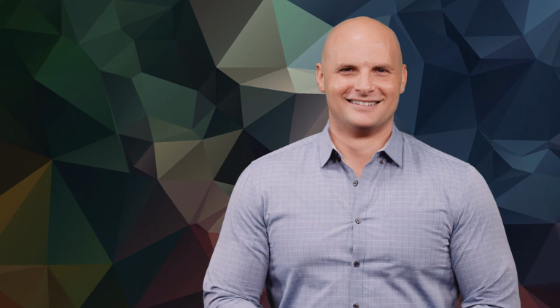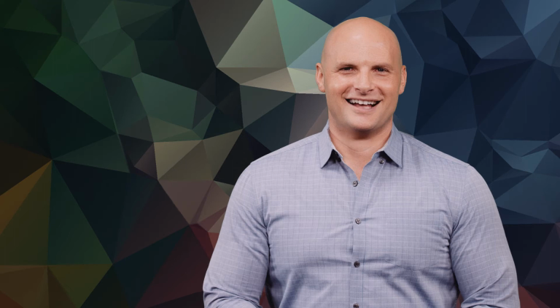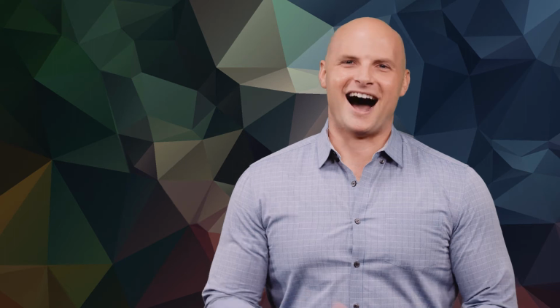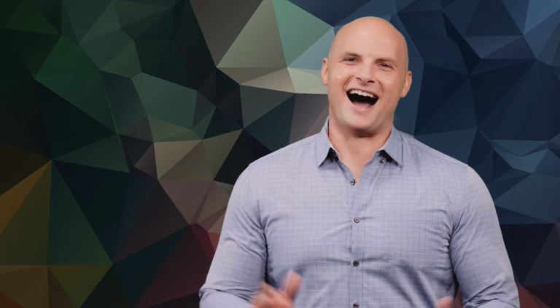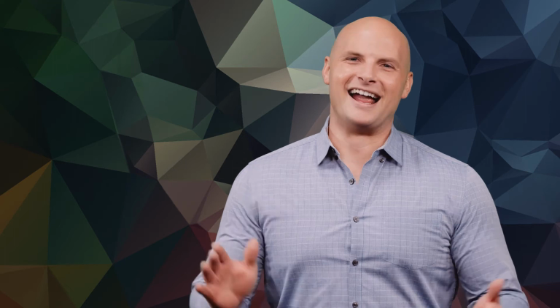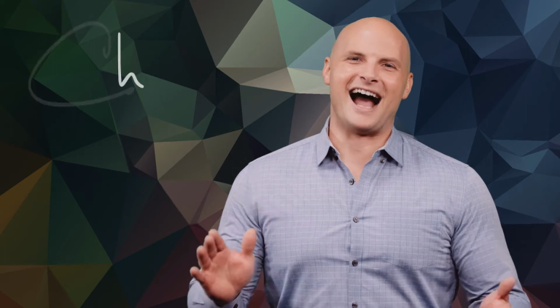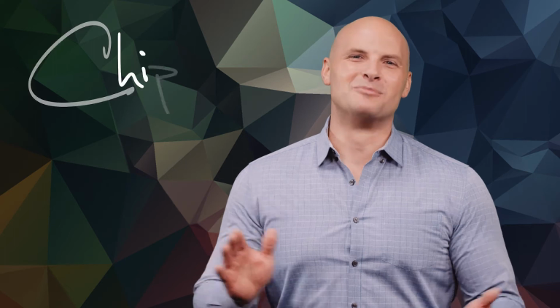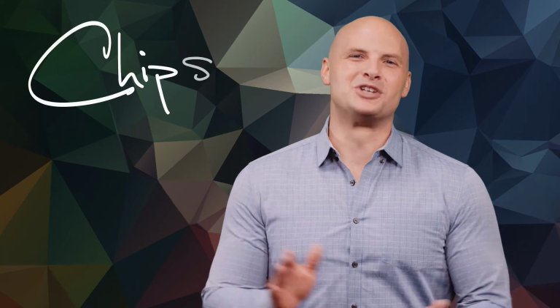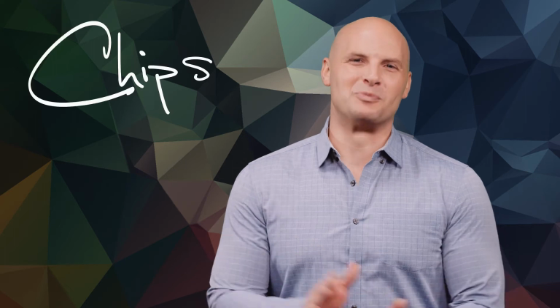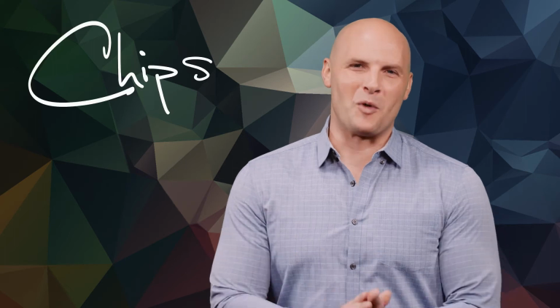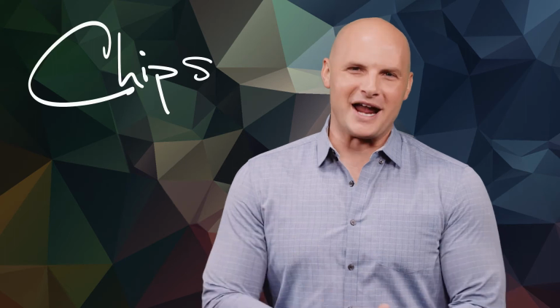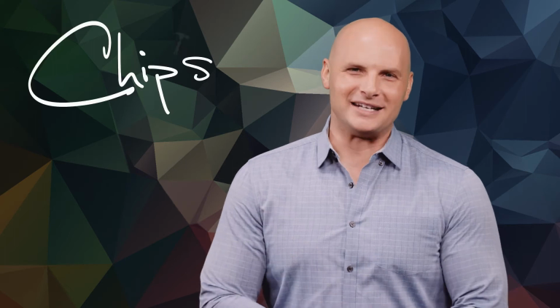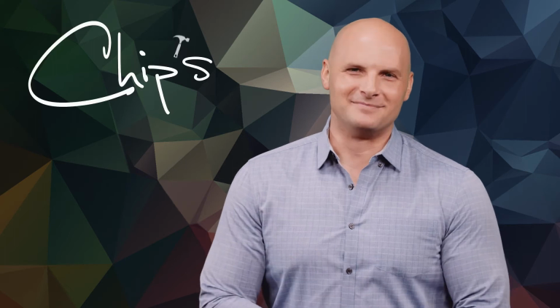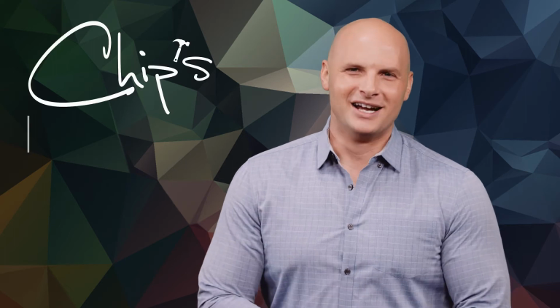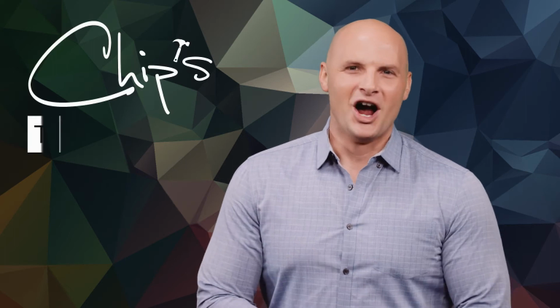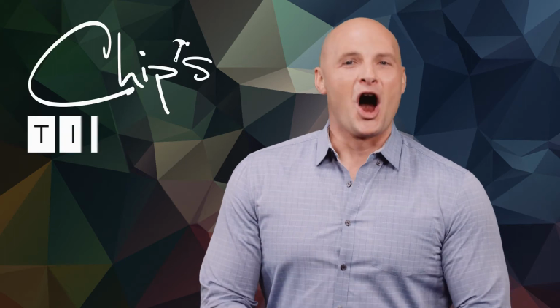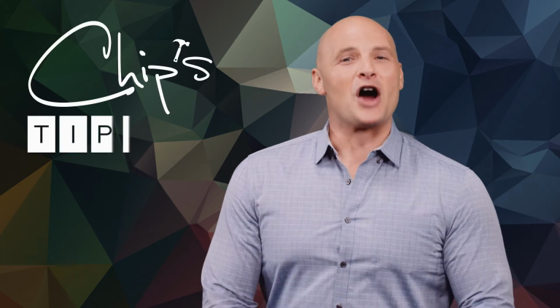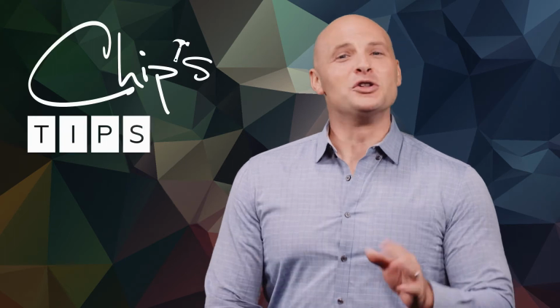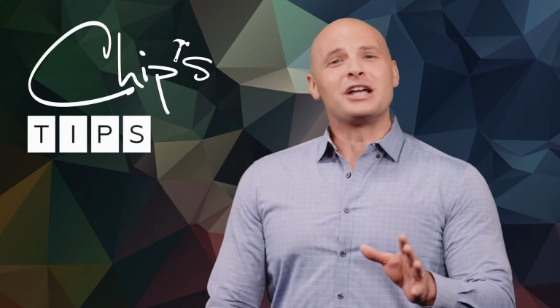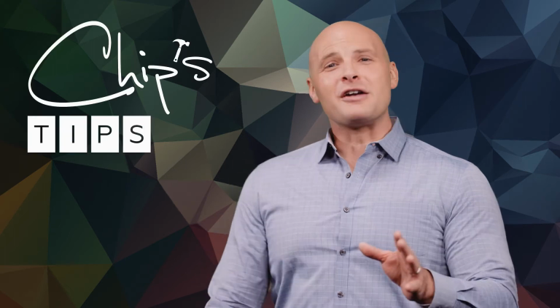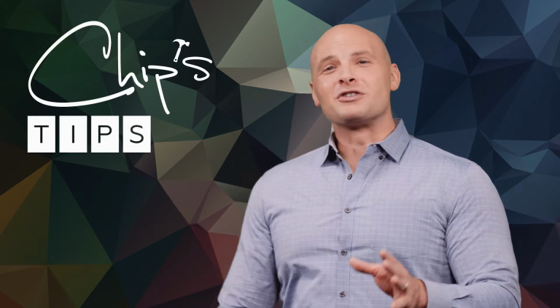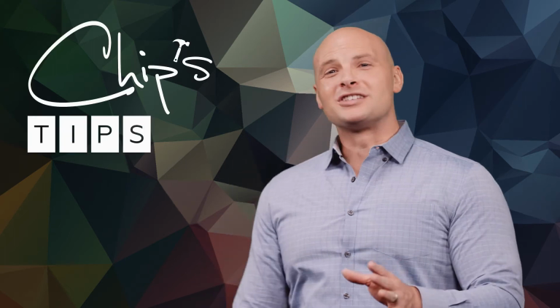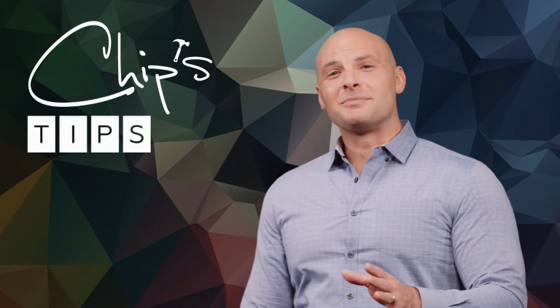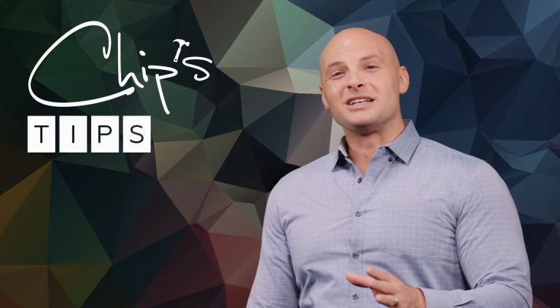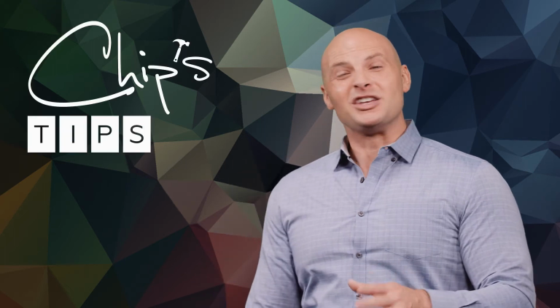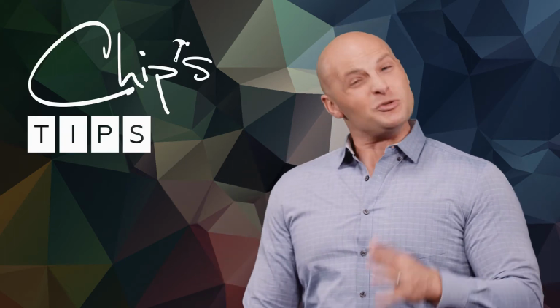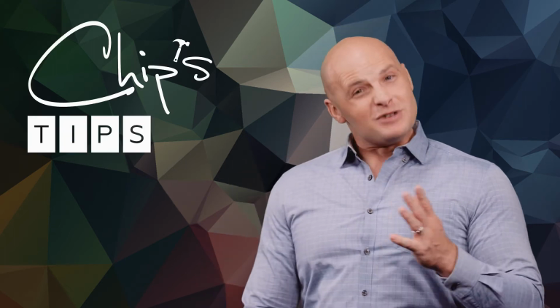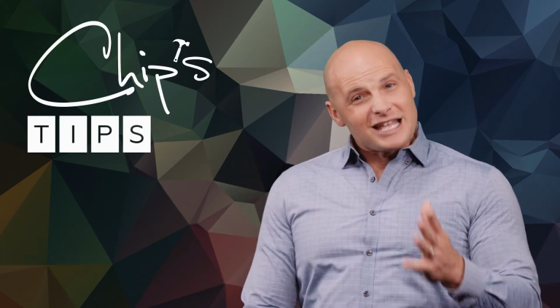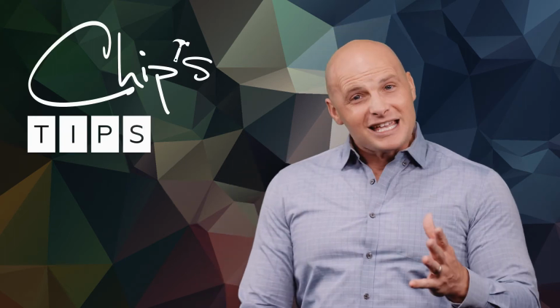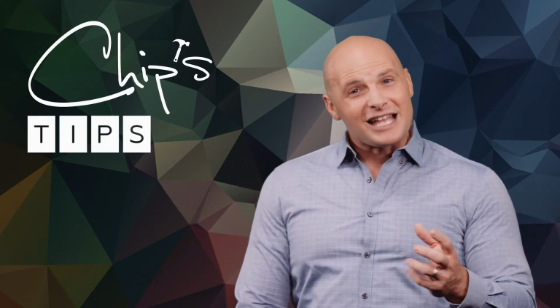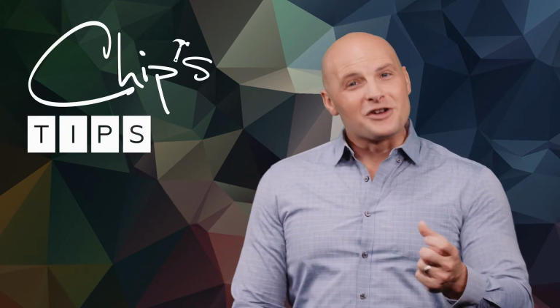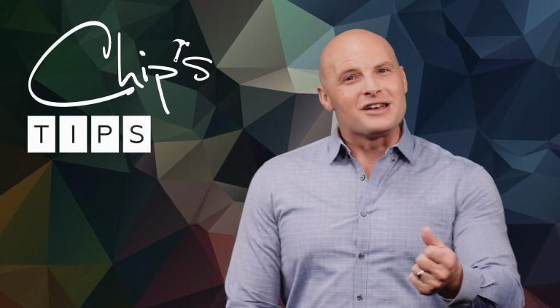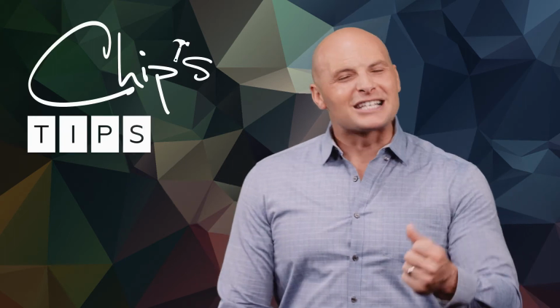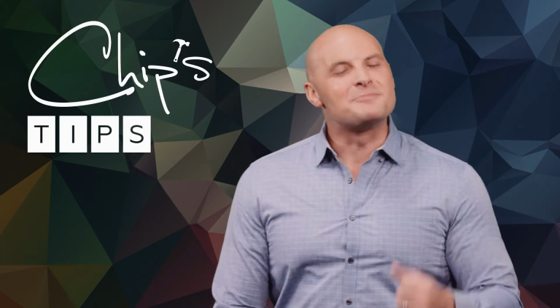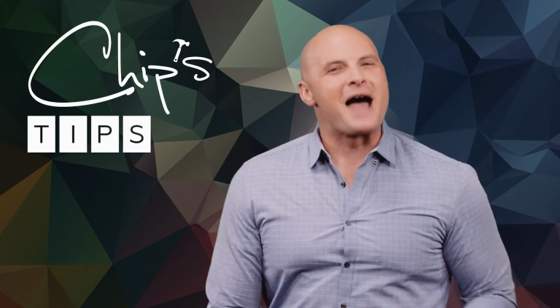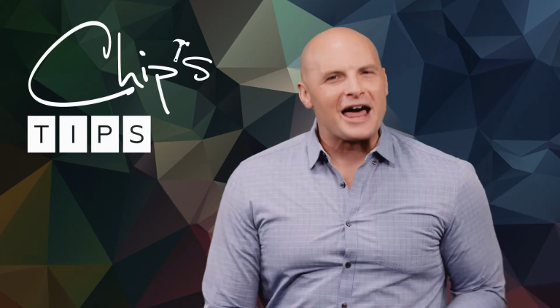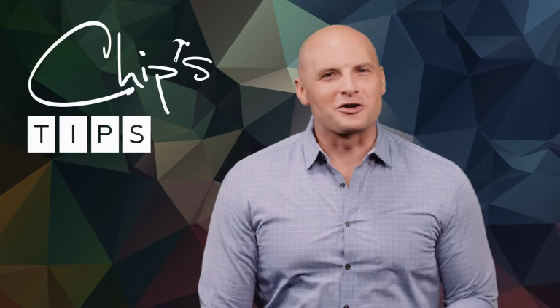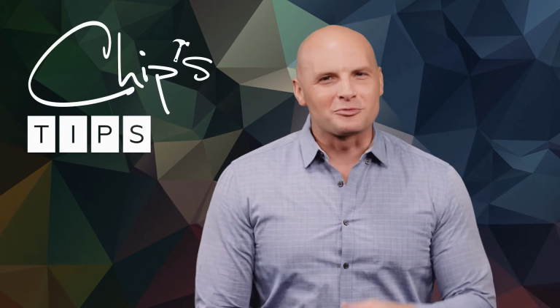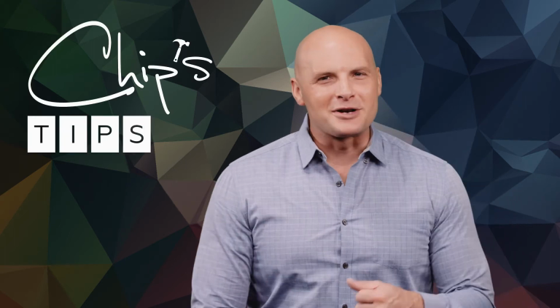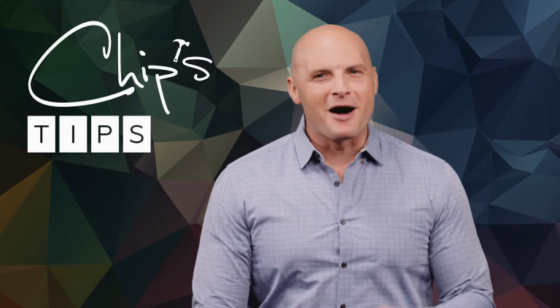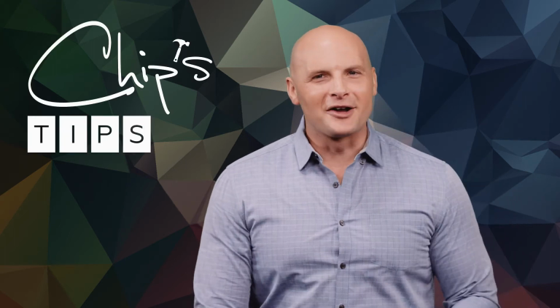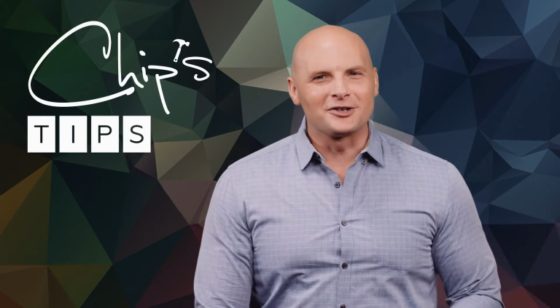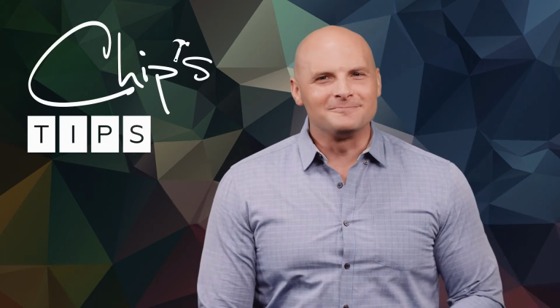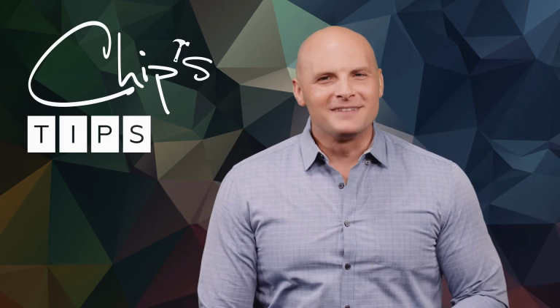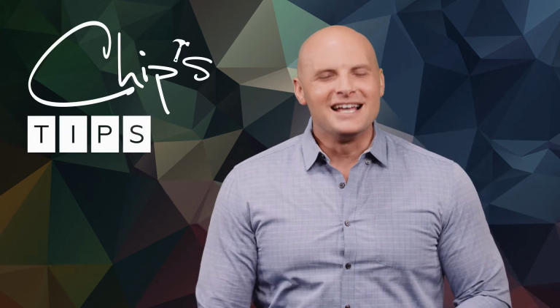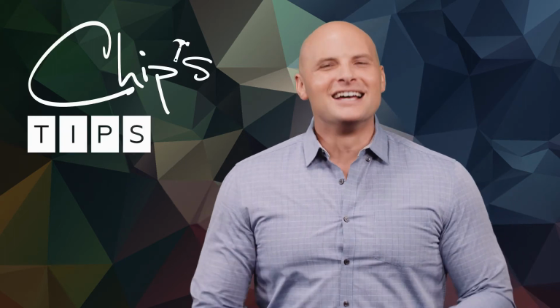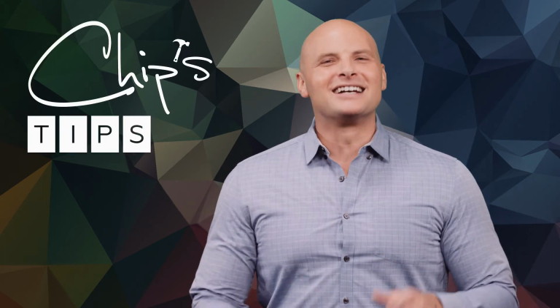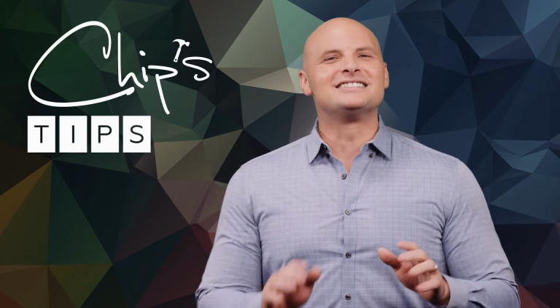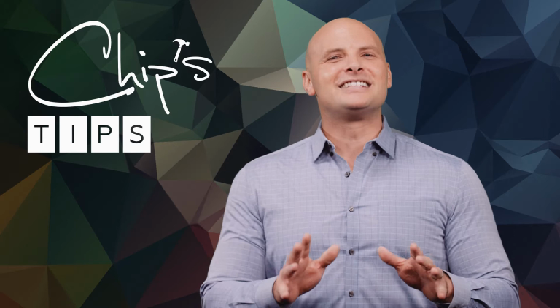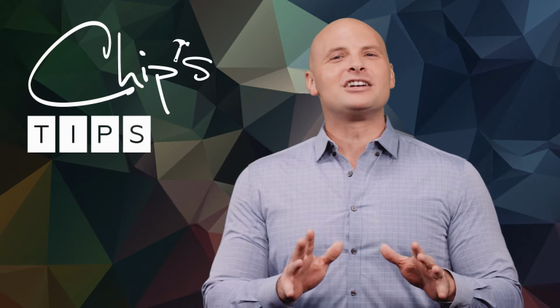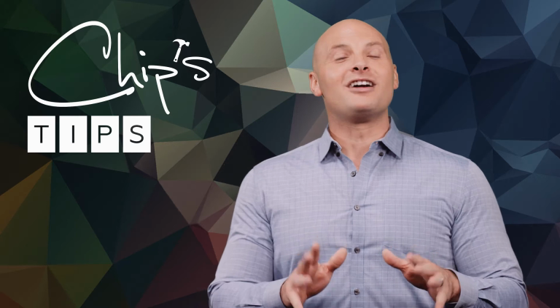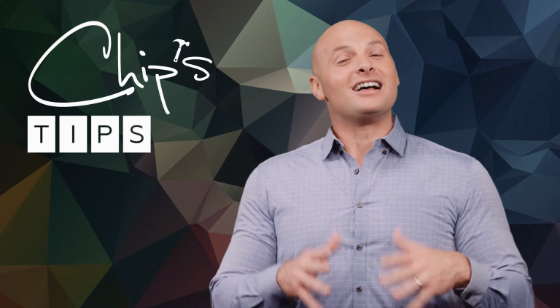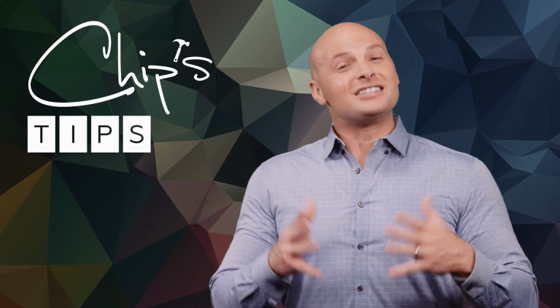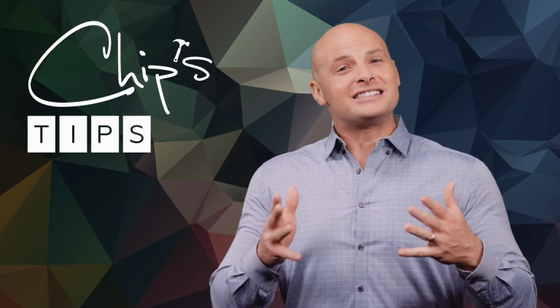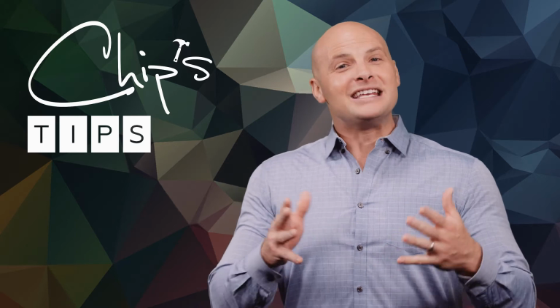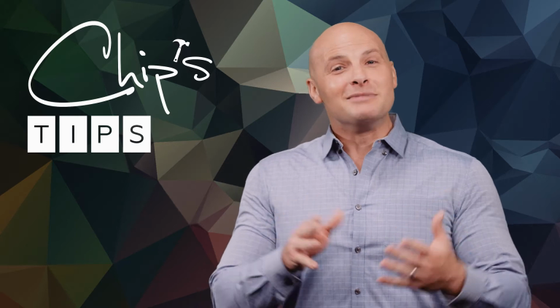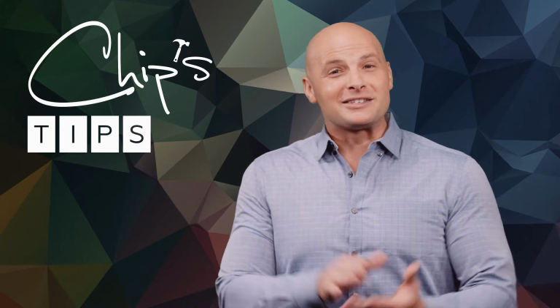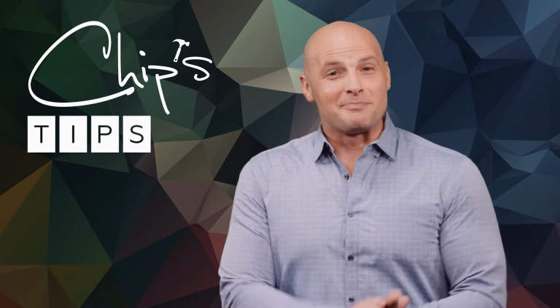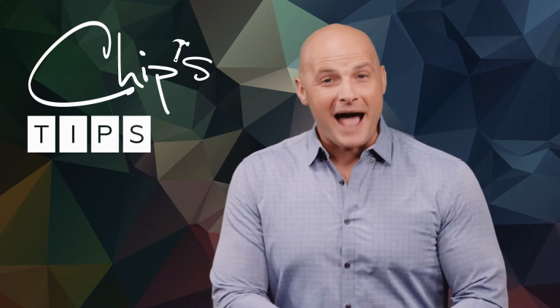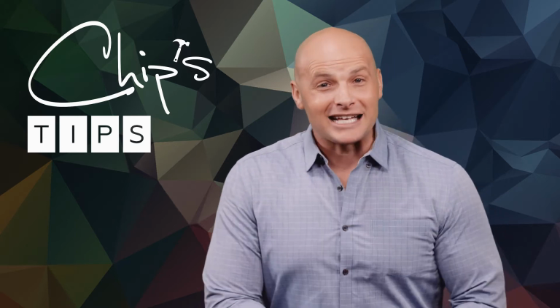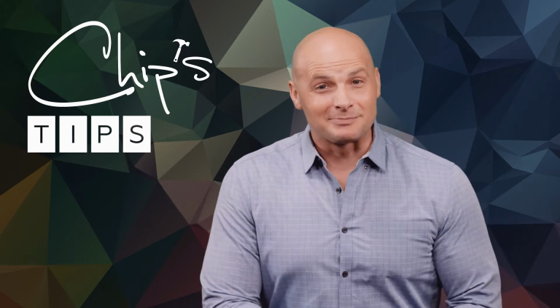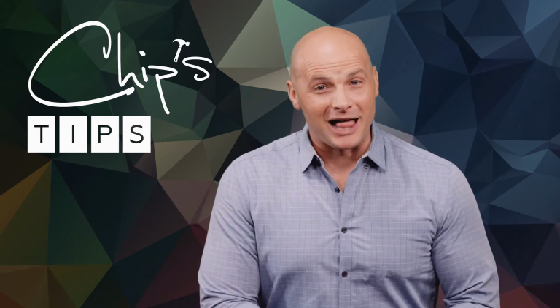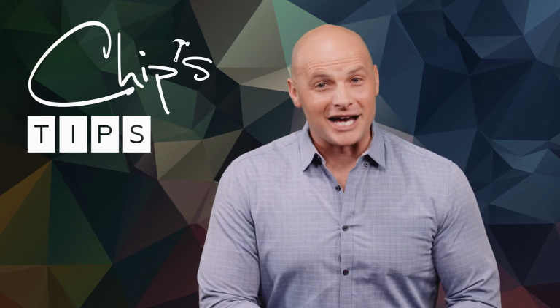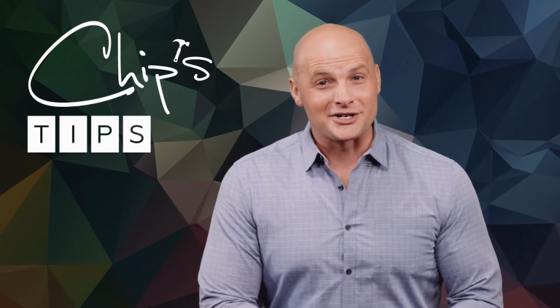Hi, I'm Chip Waite. Are you looking for something unique in your next bathroom remodel? Consider a seamless backsplash.